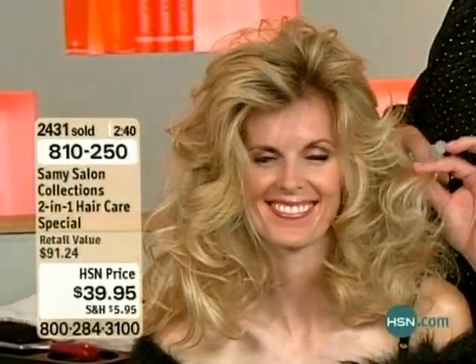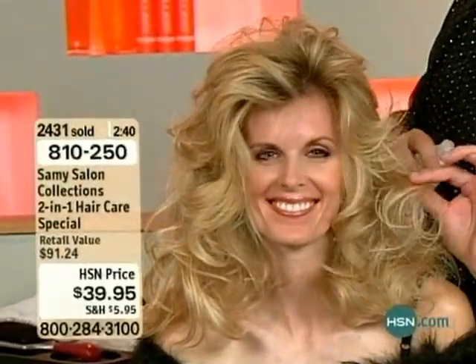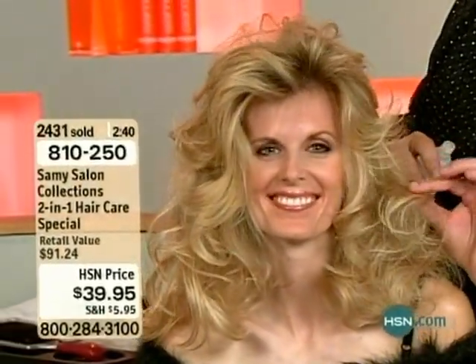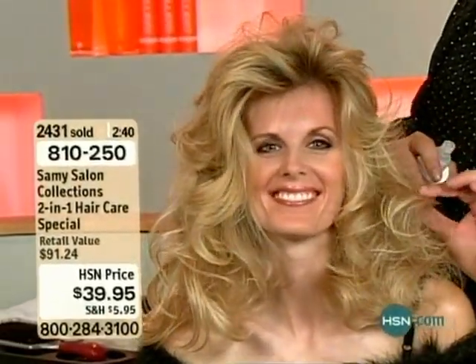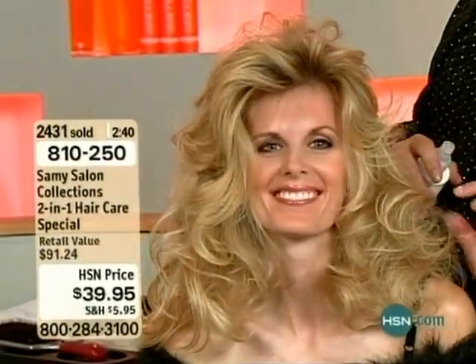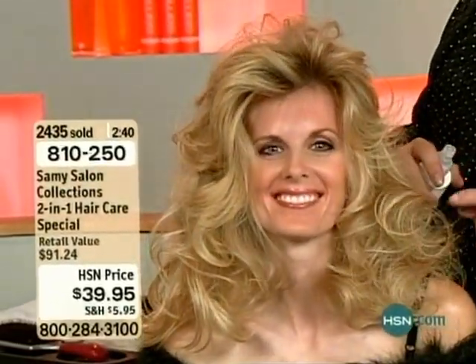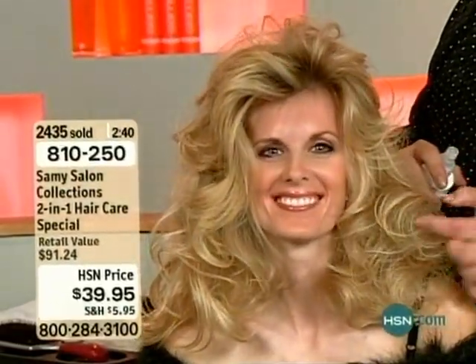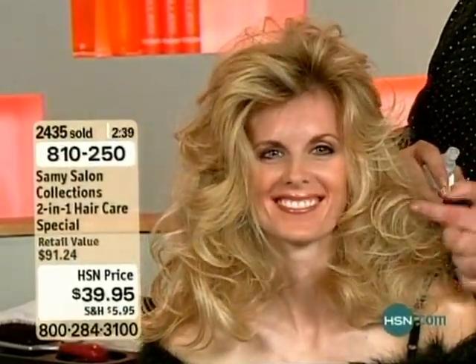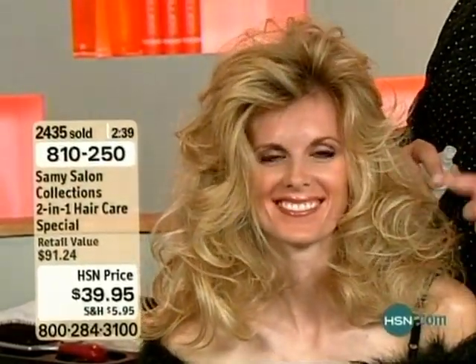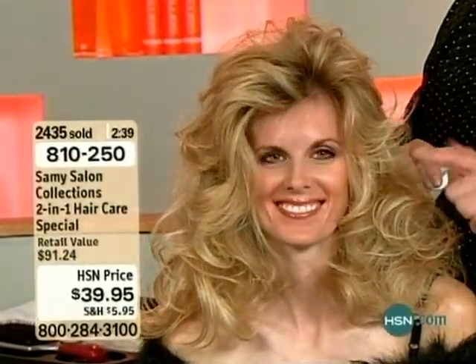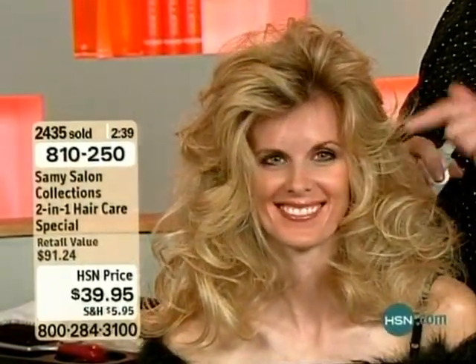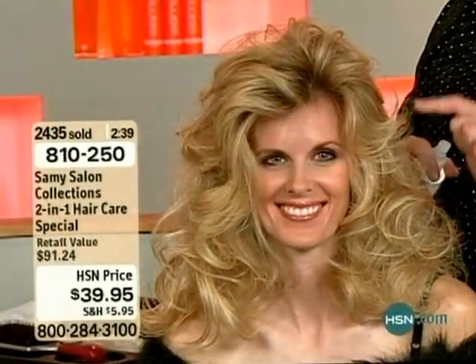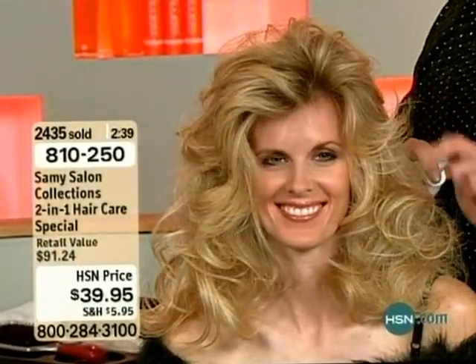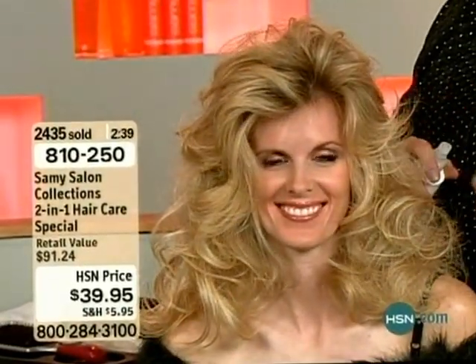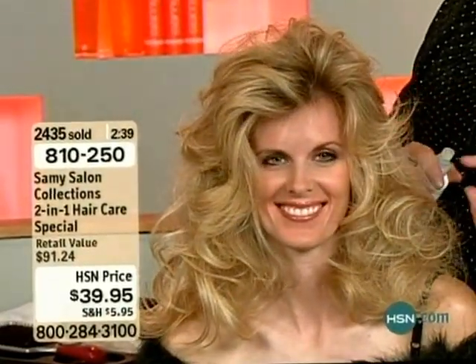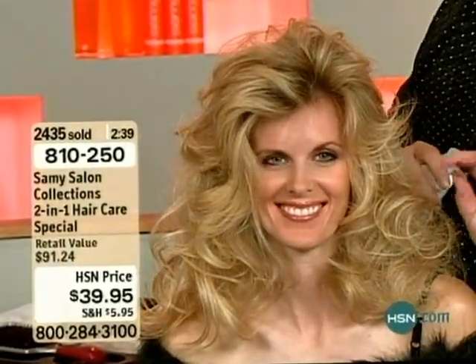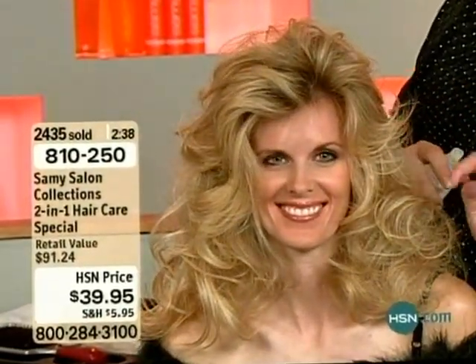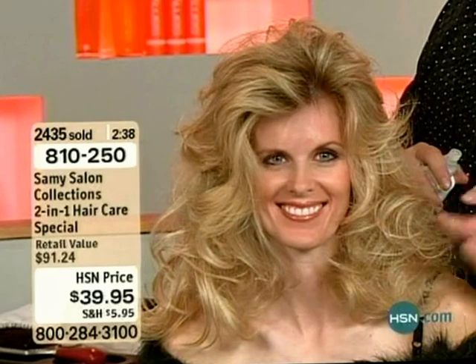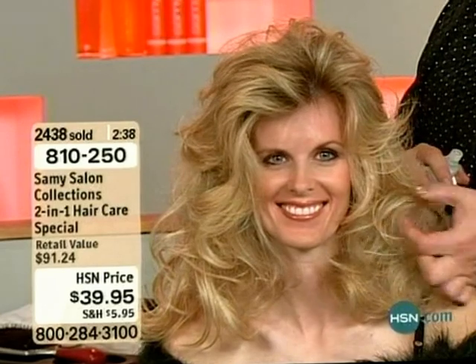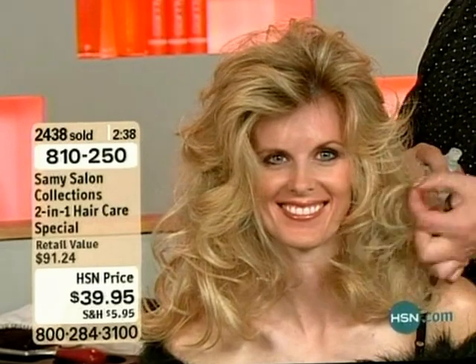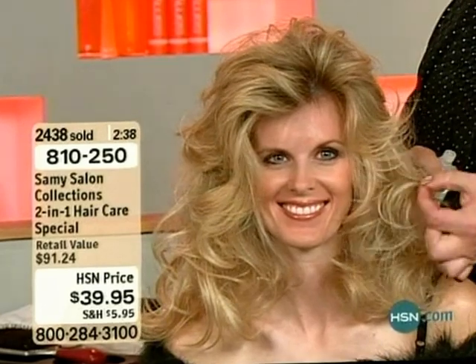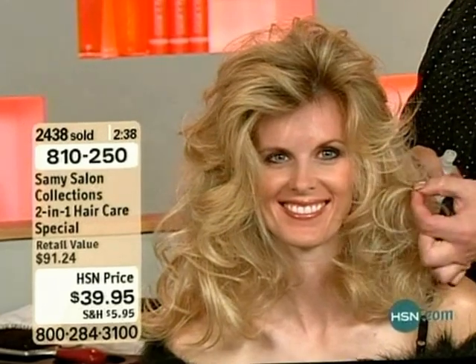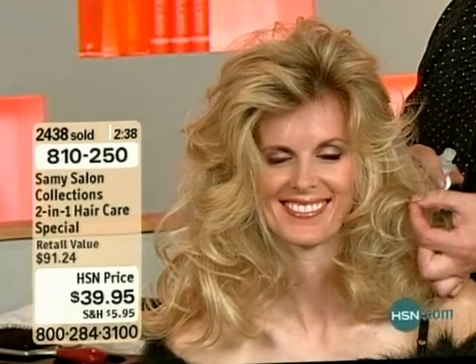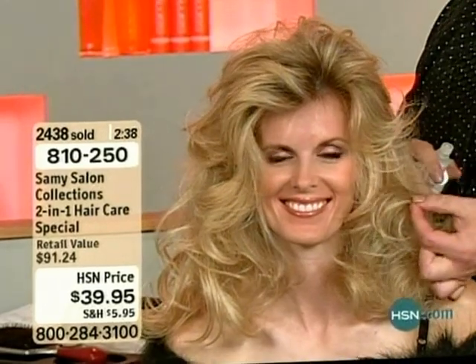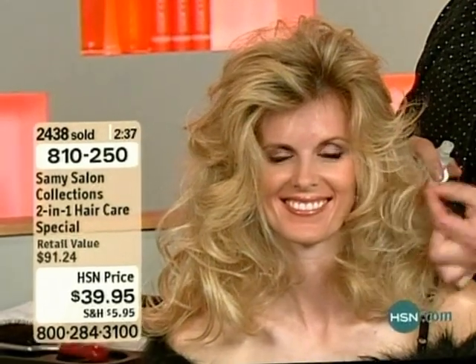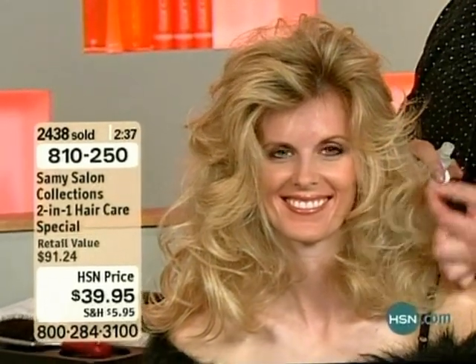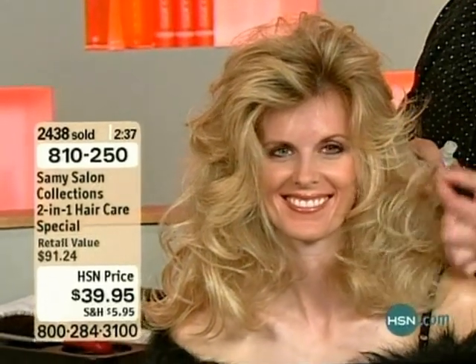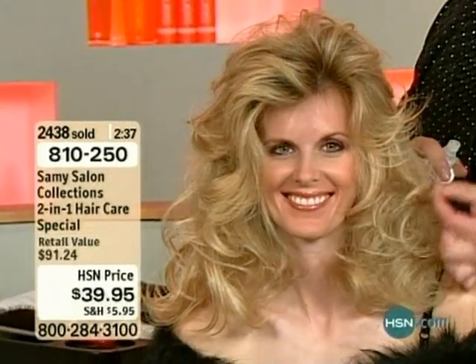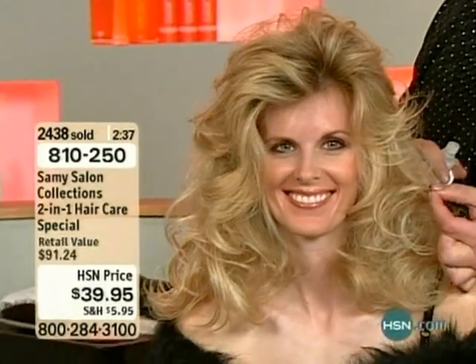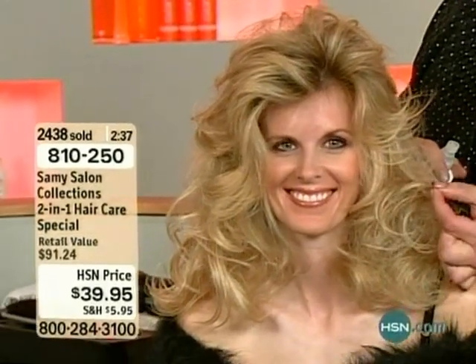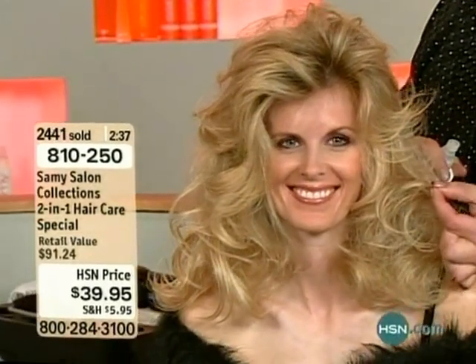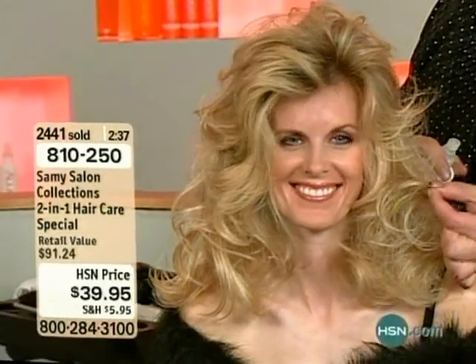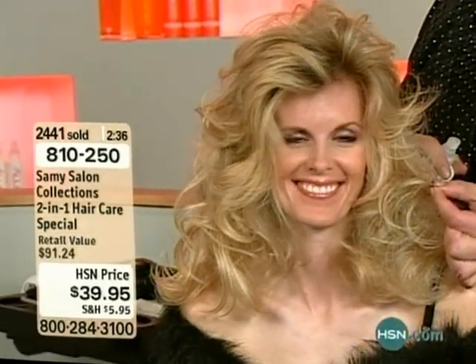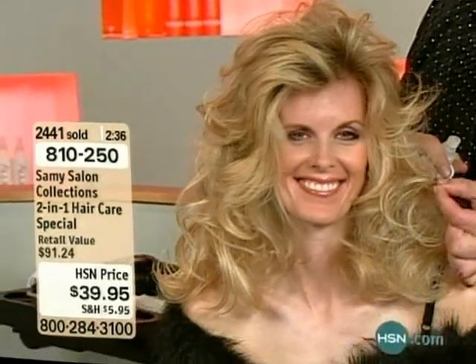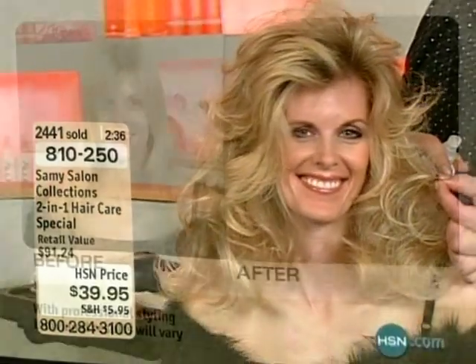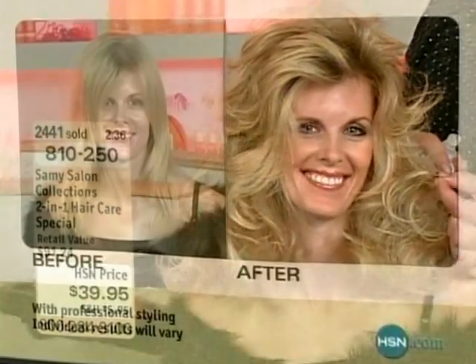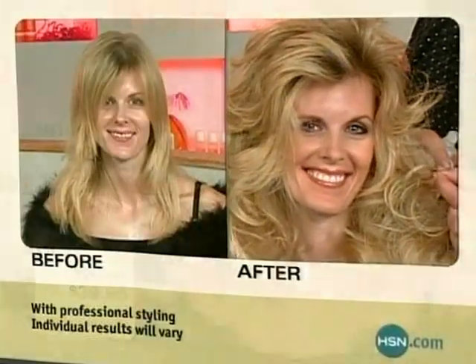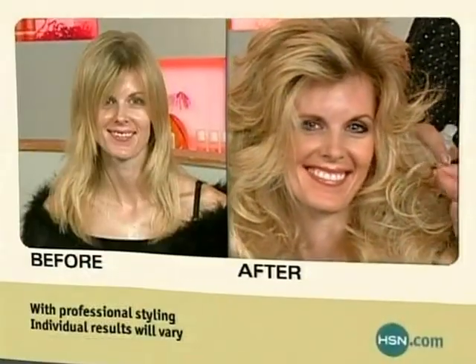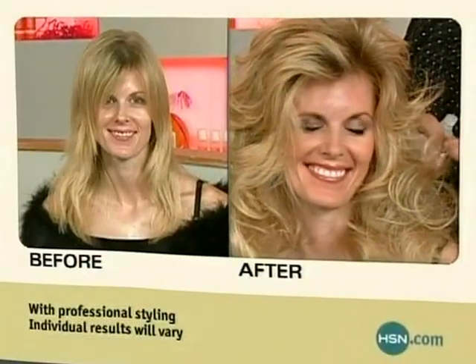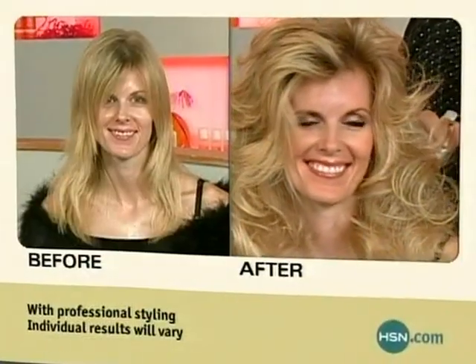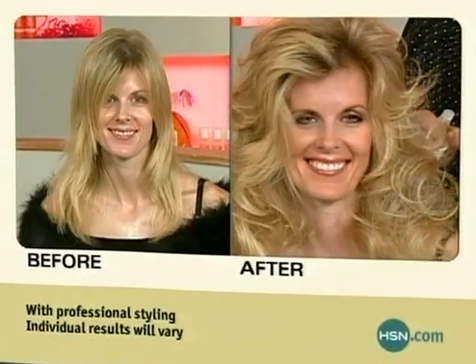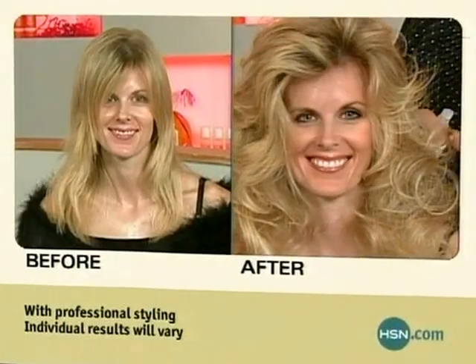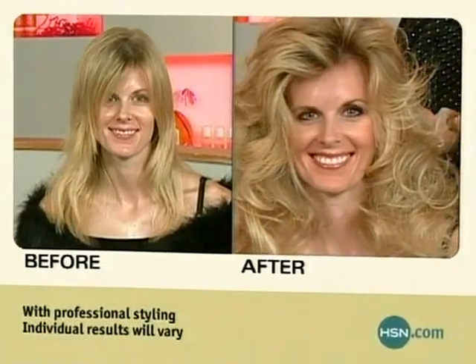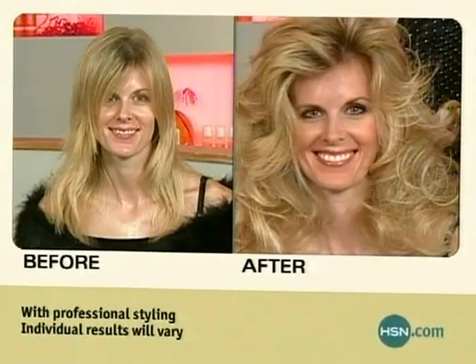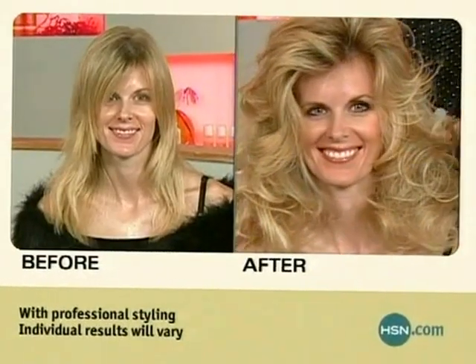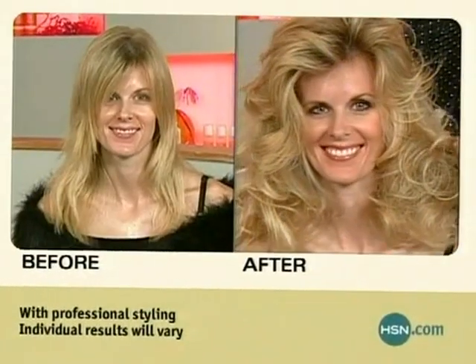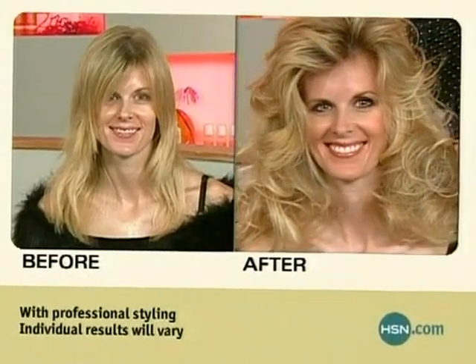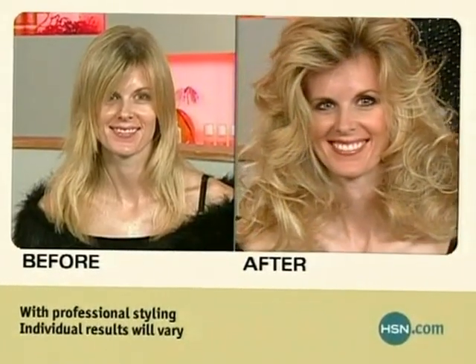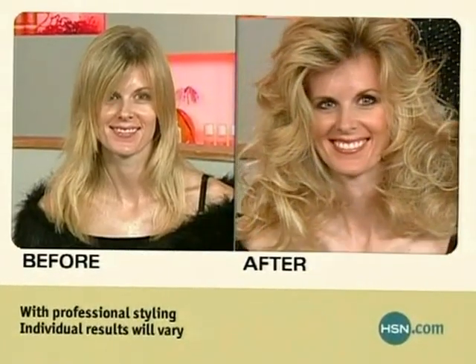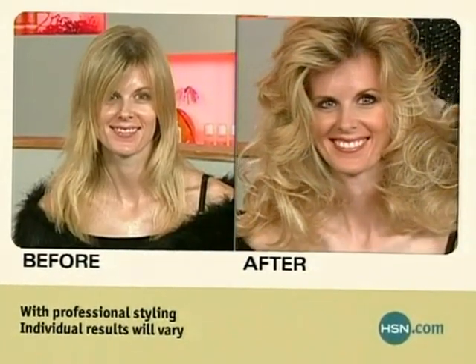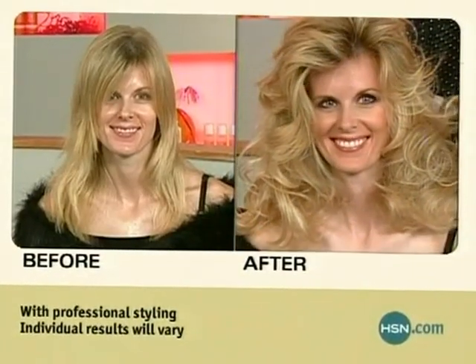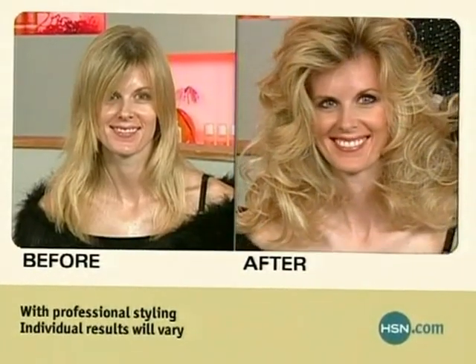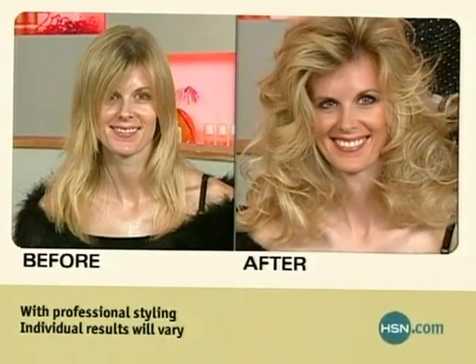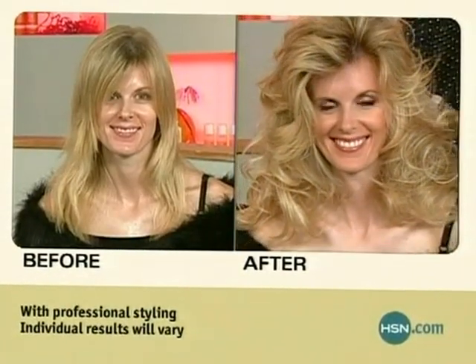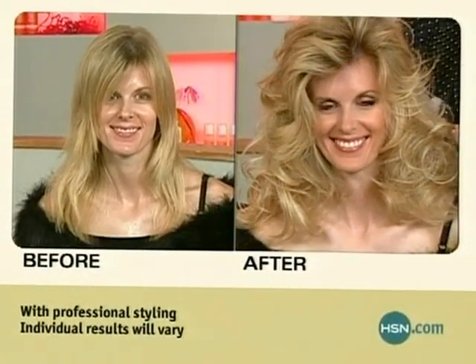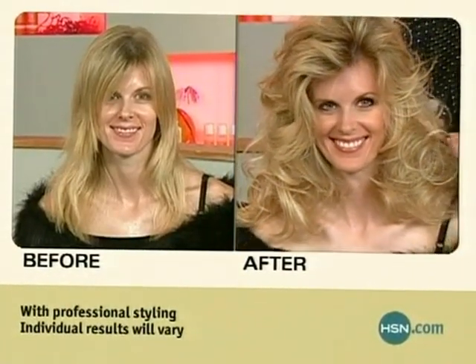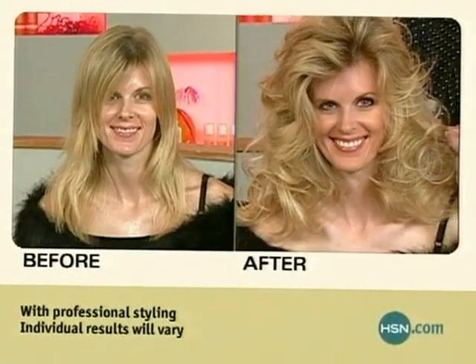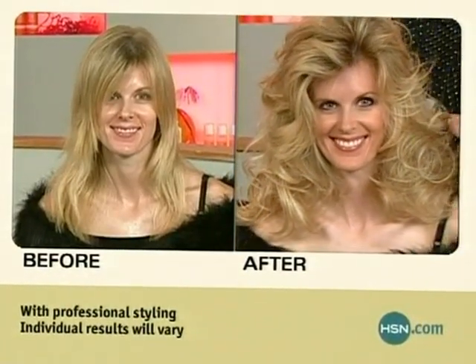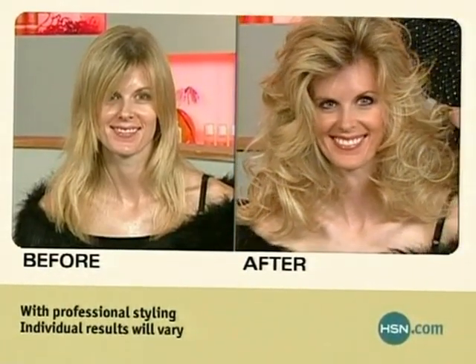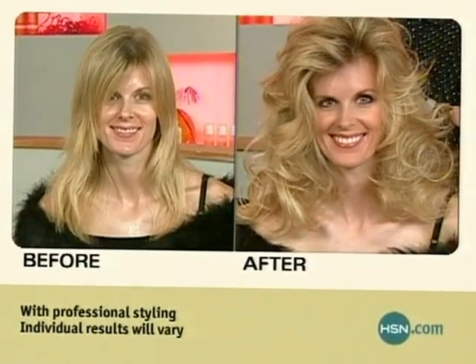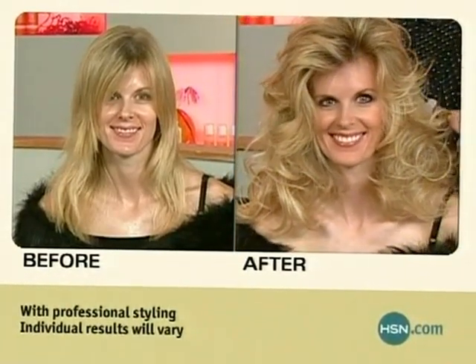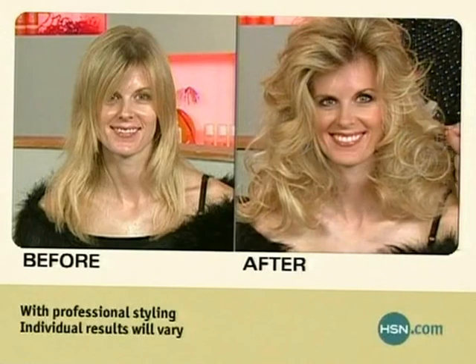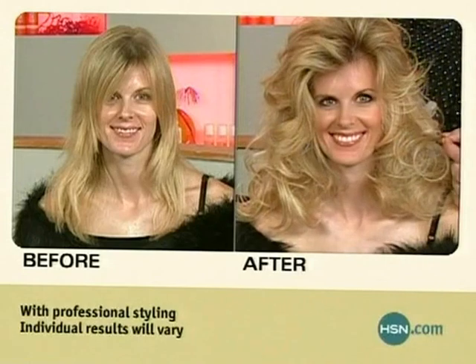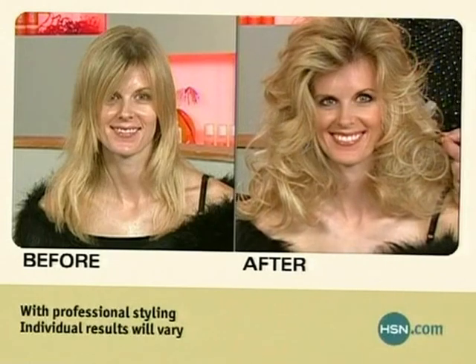Now, you see her ends? This is bleach right here. So what happens to this hair? It becomes weak, it becomes fragile, it starts breaking.